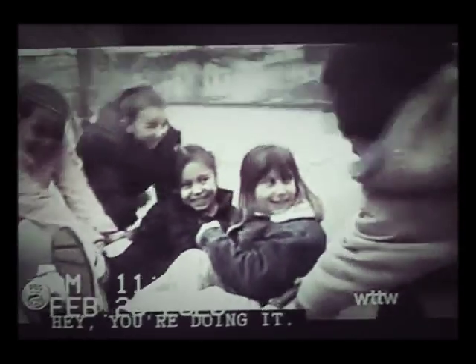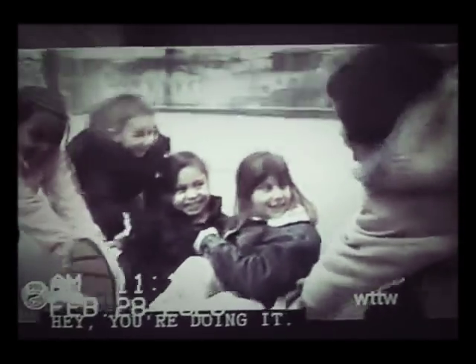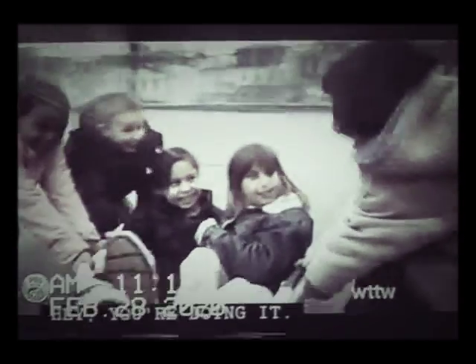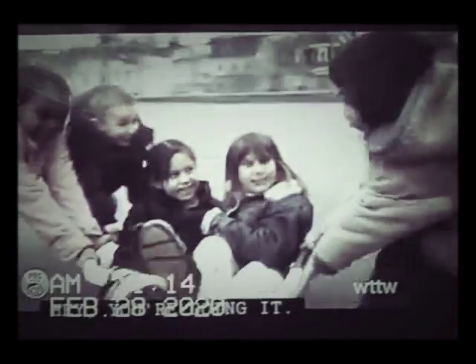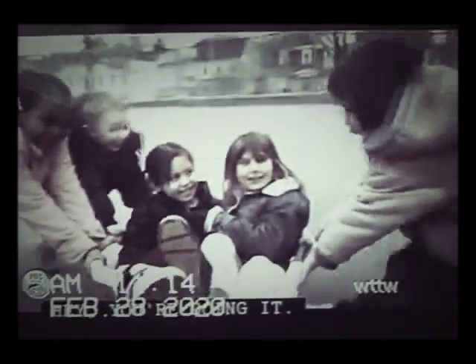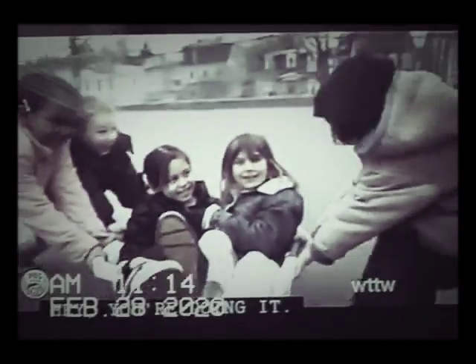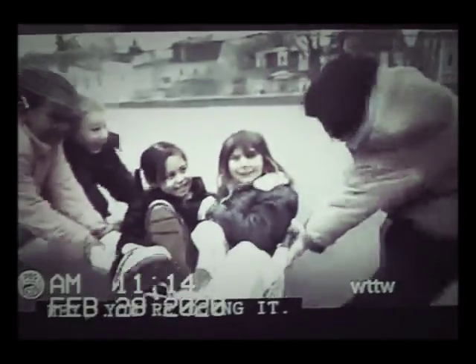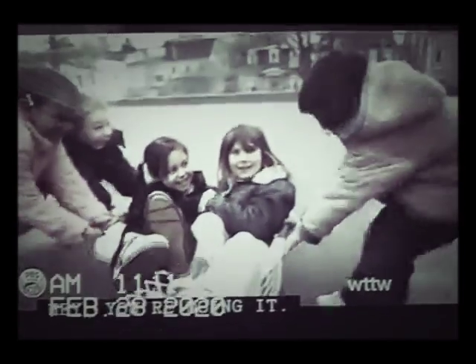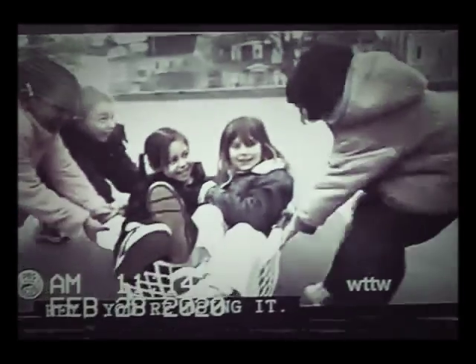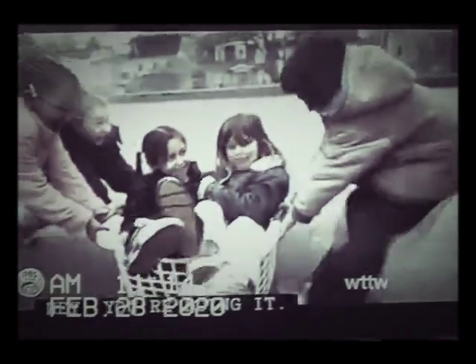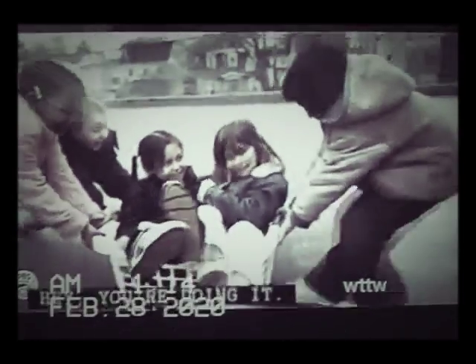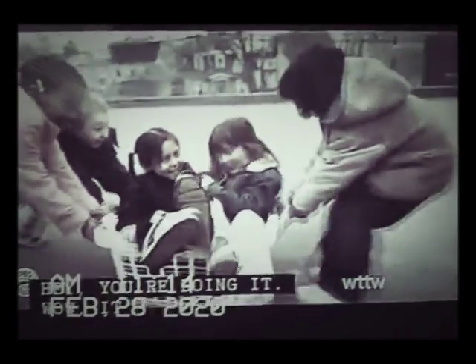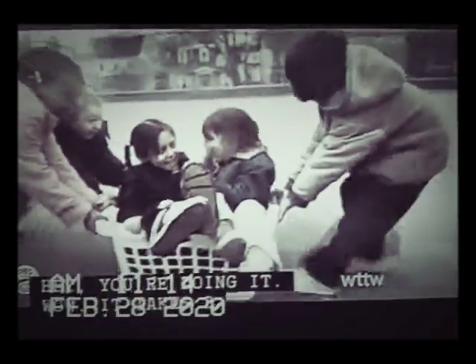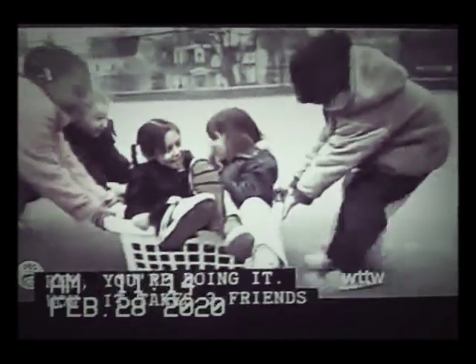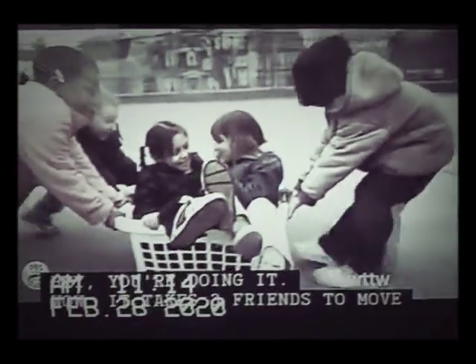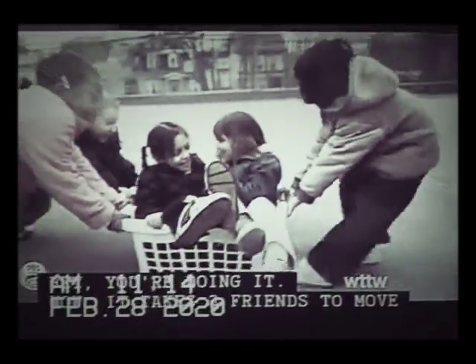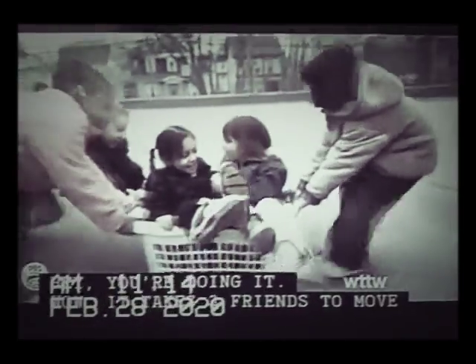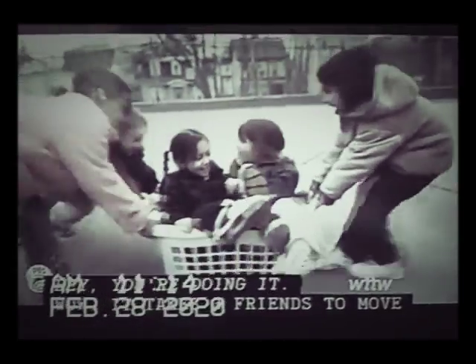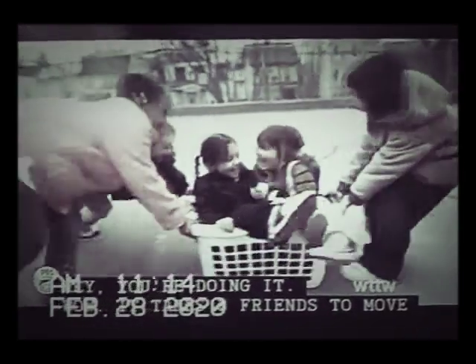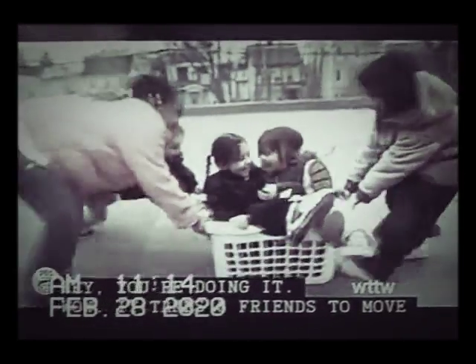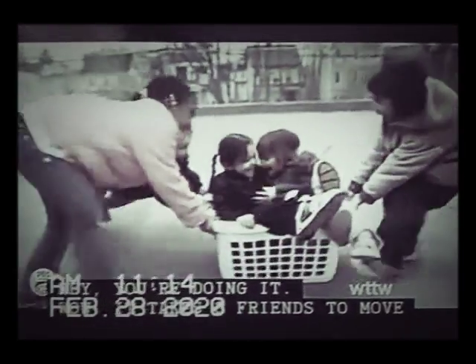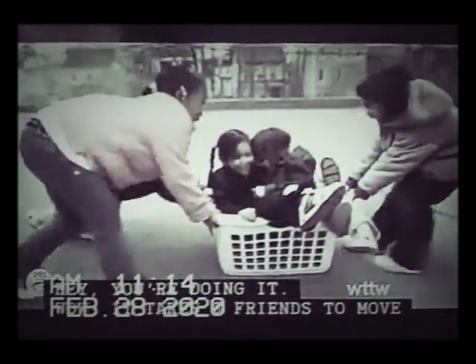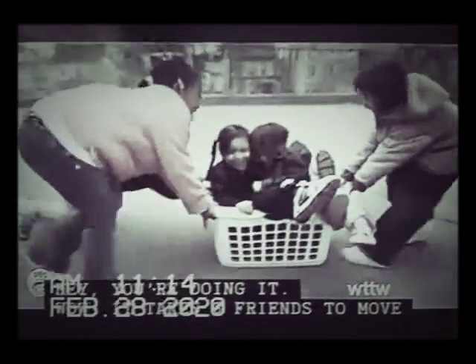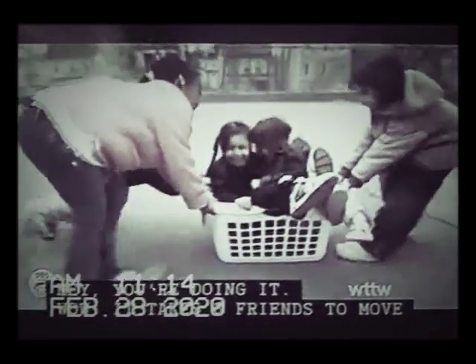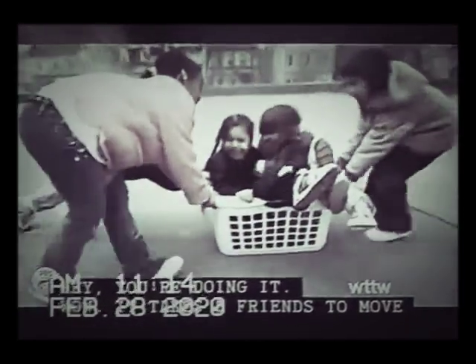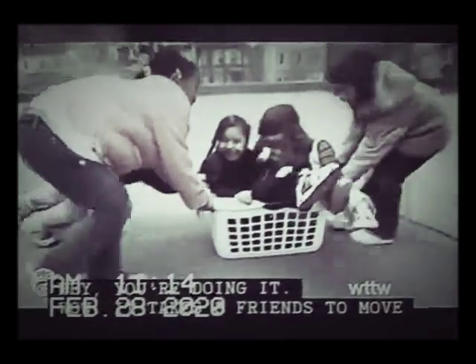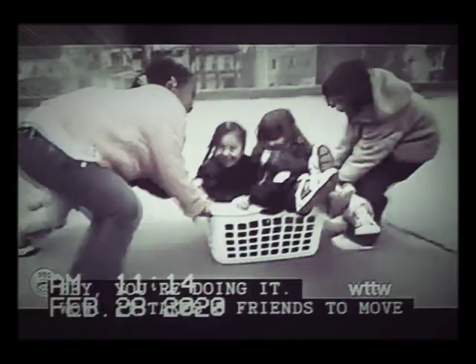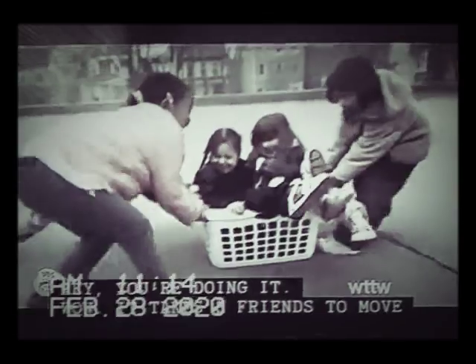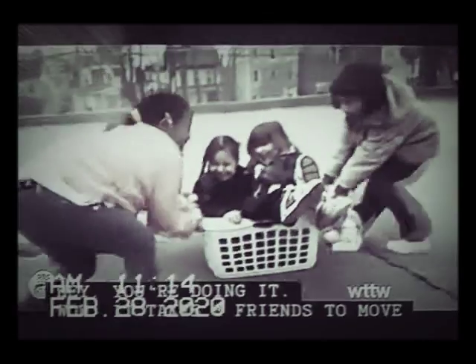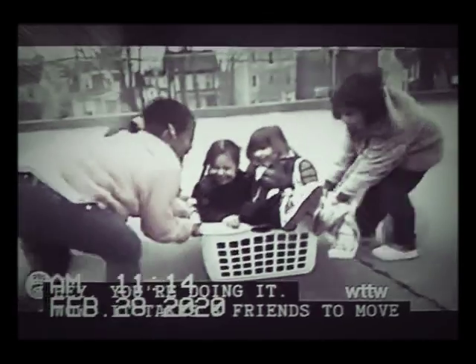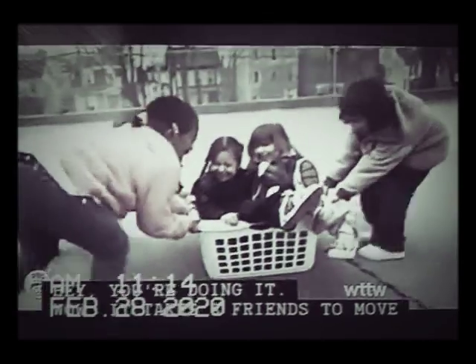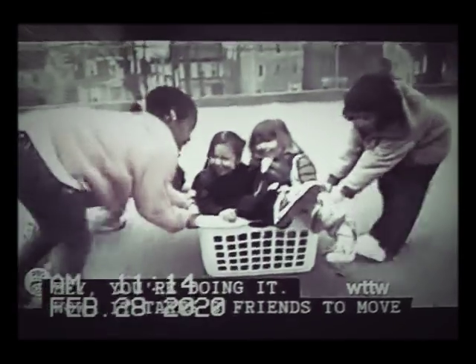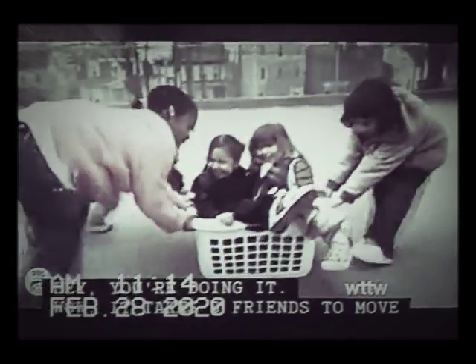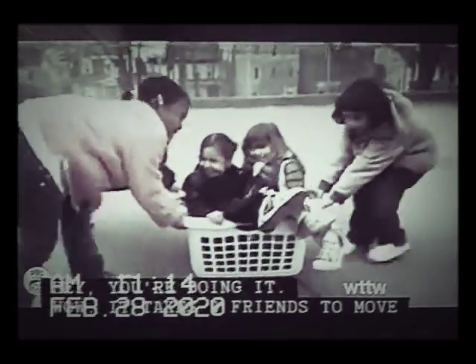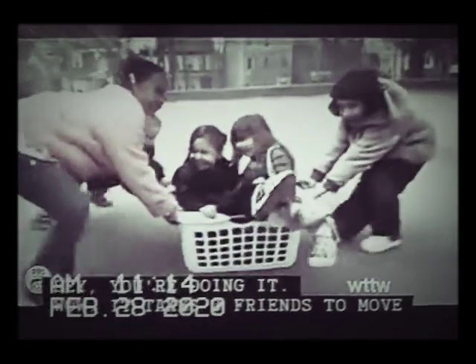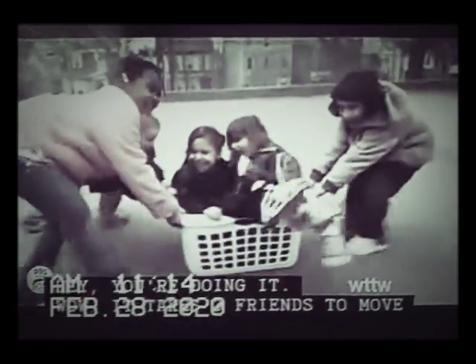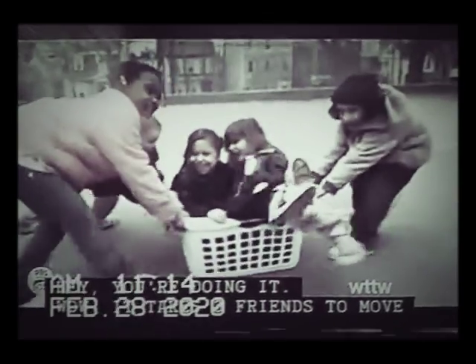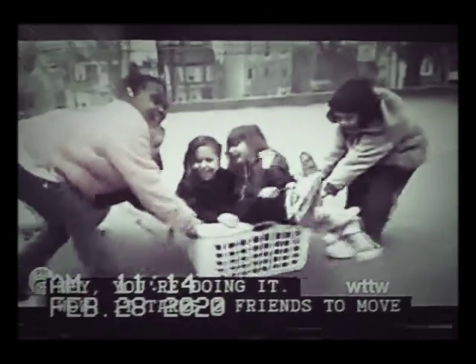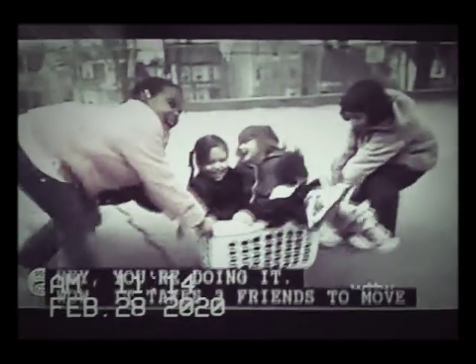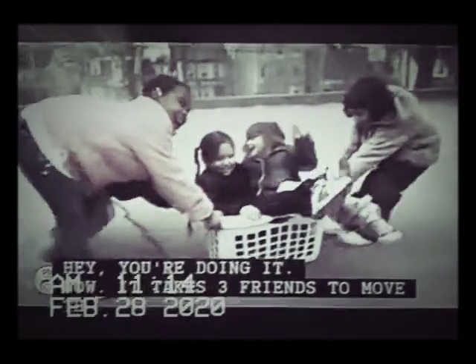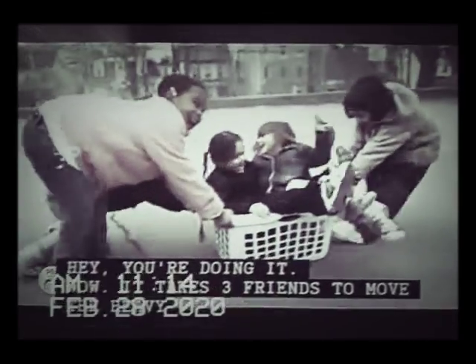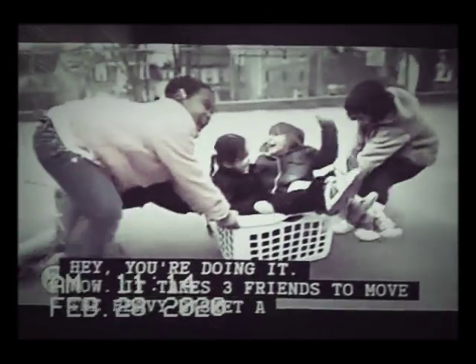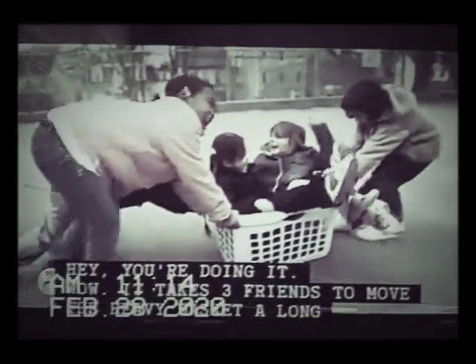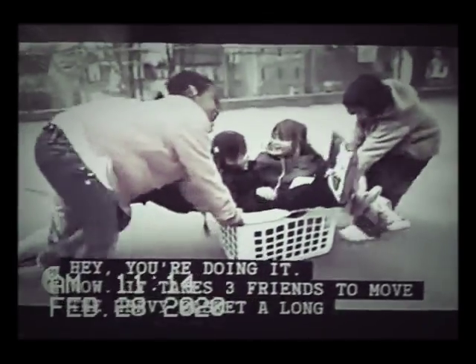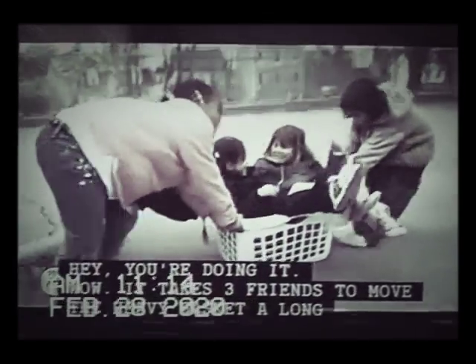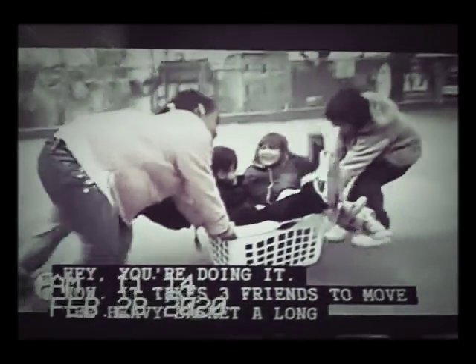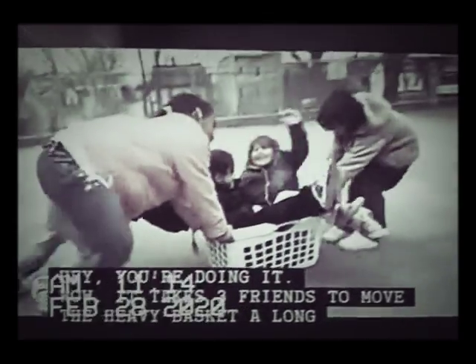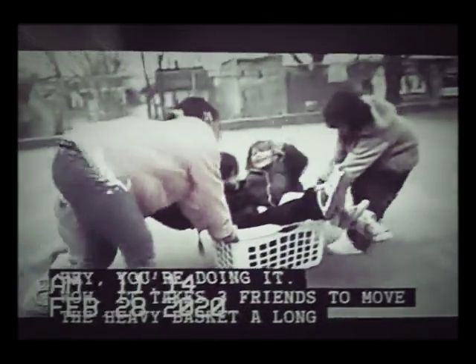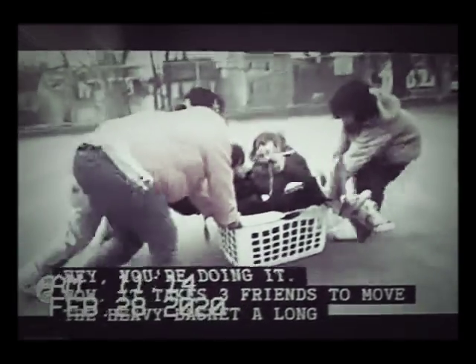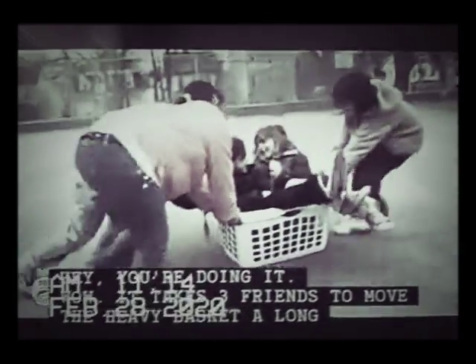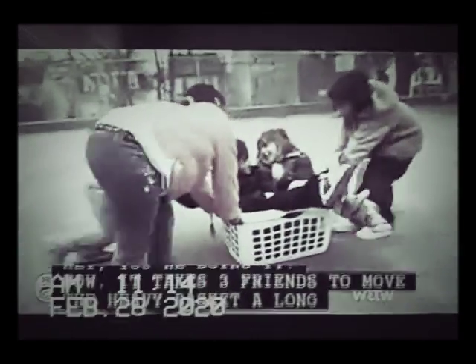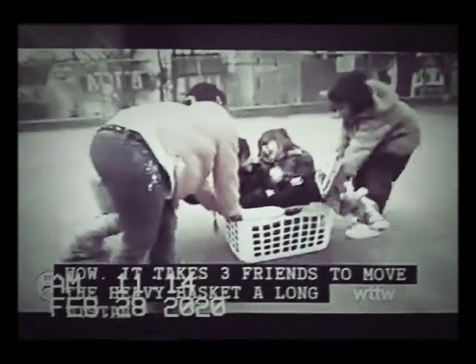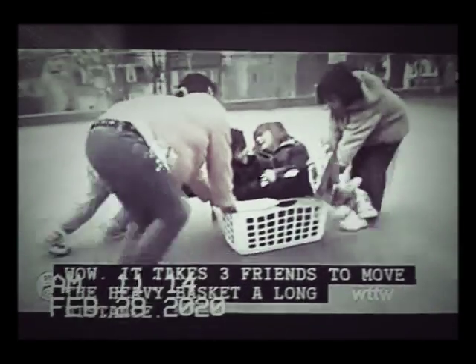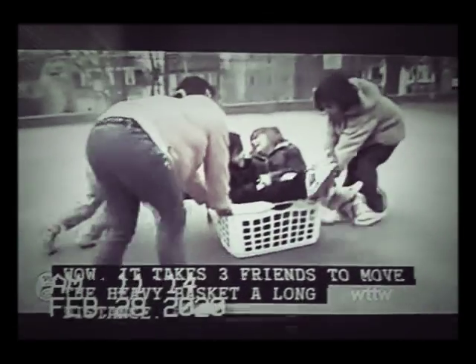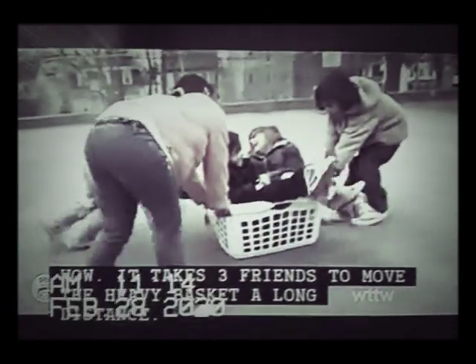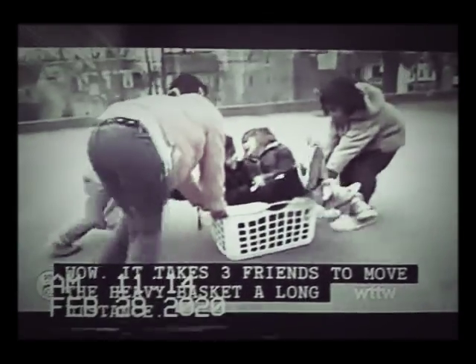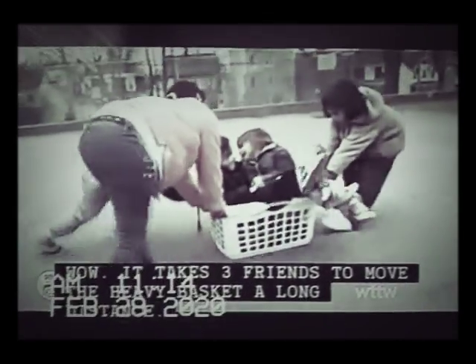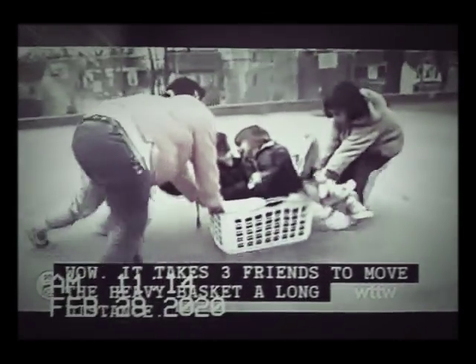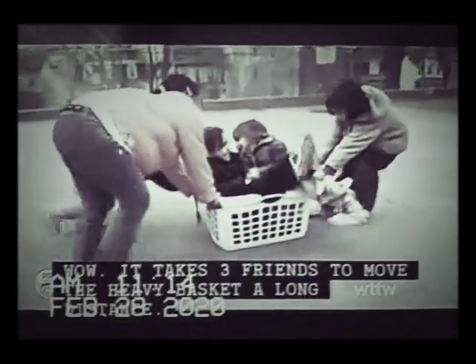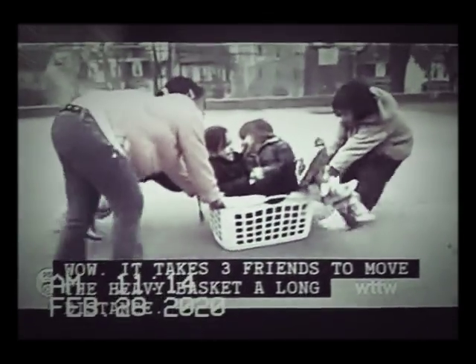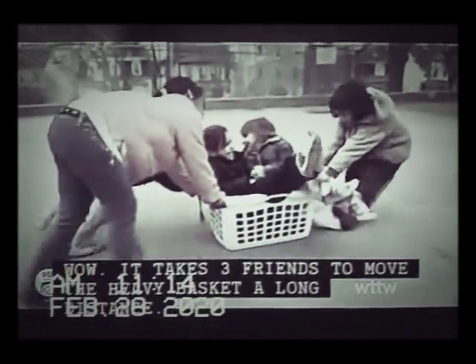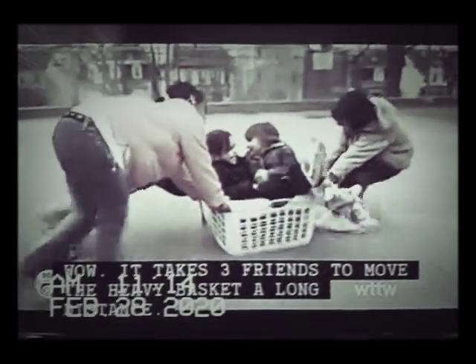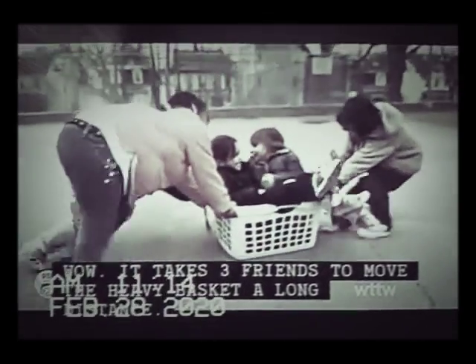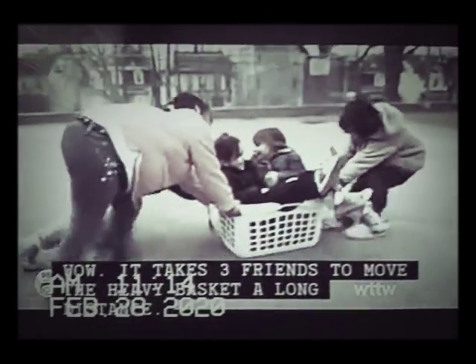Hey, you're doing it! Wow, it takes three friends to move the heavy basket a long distance.